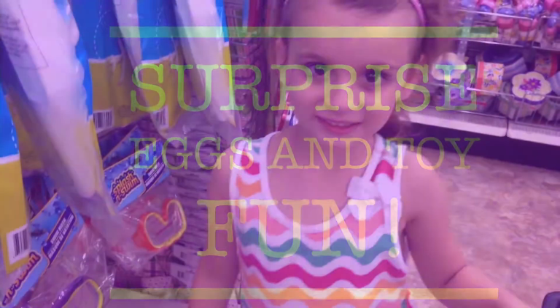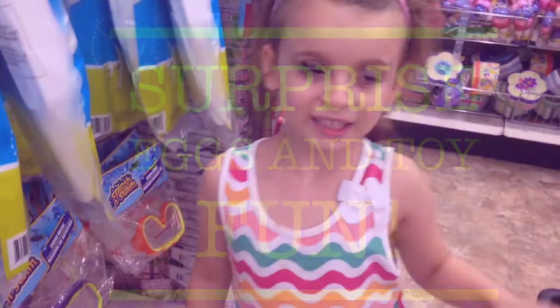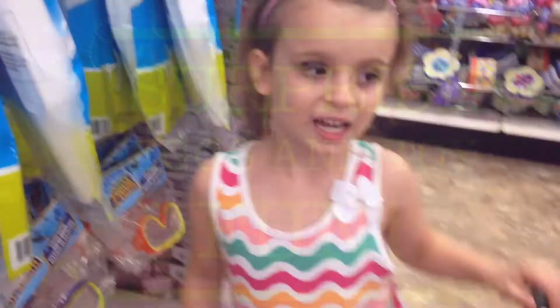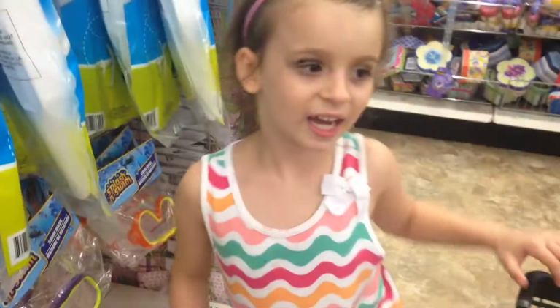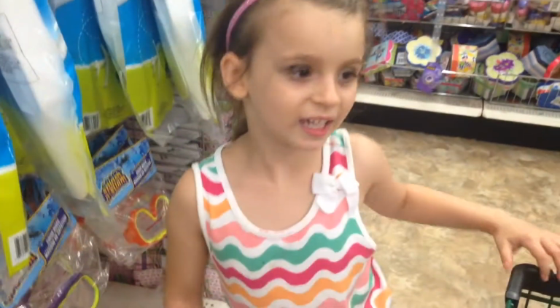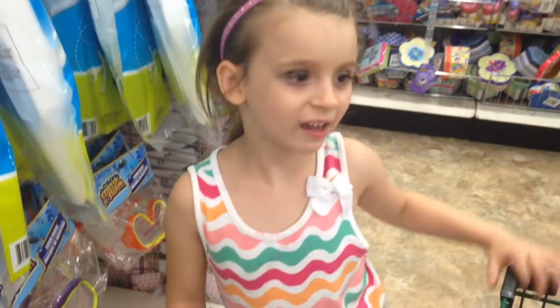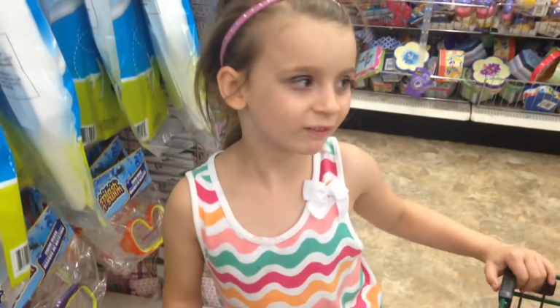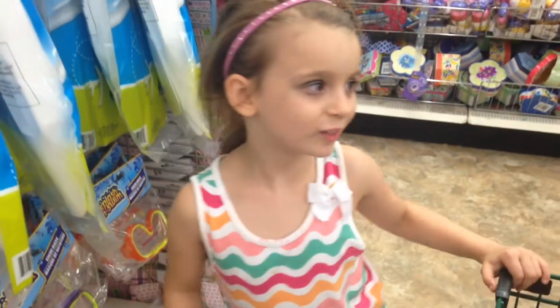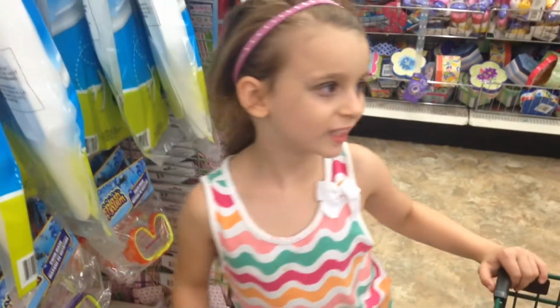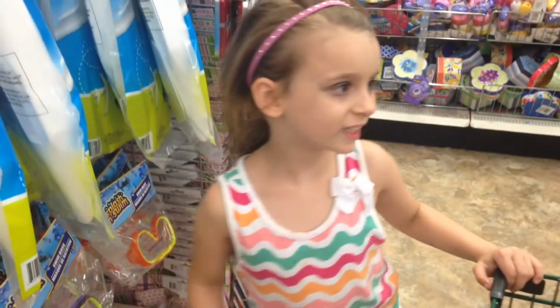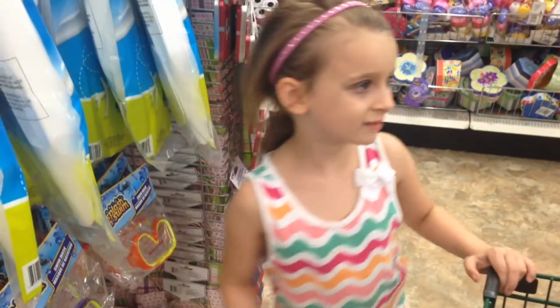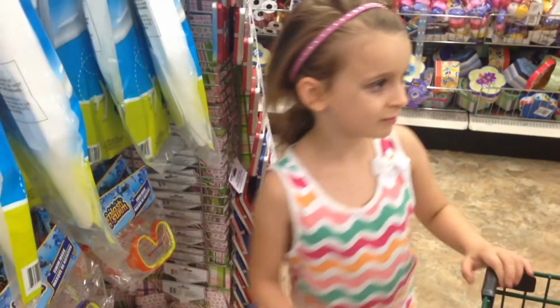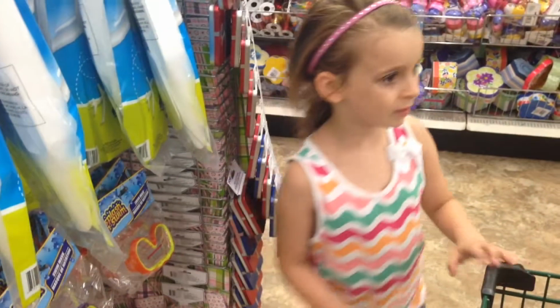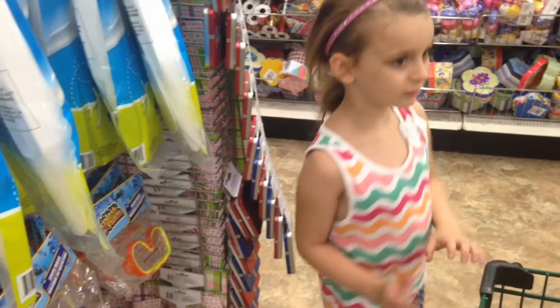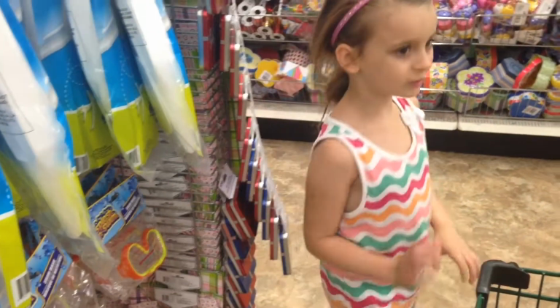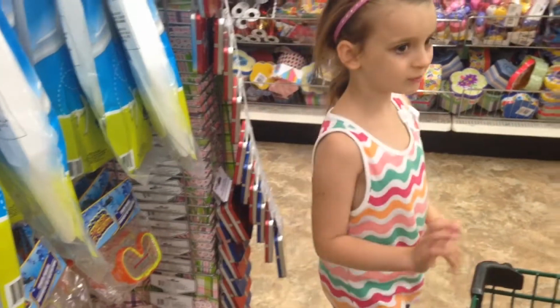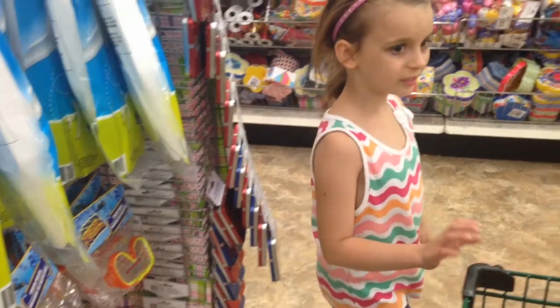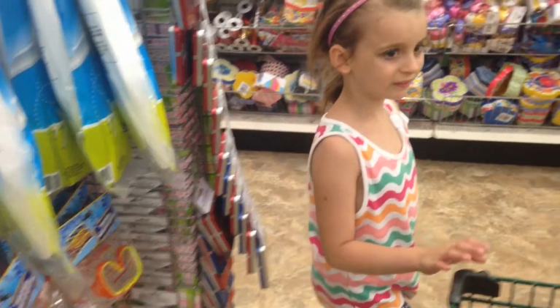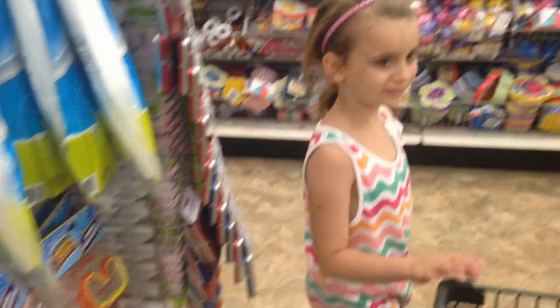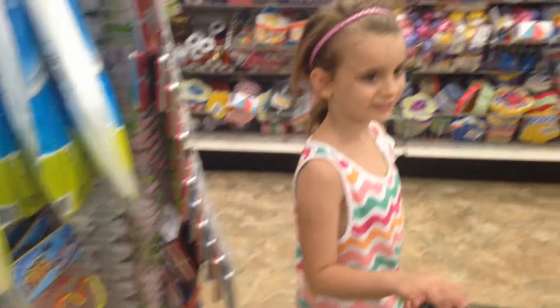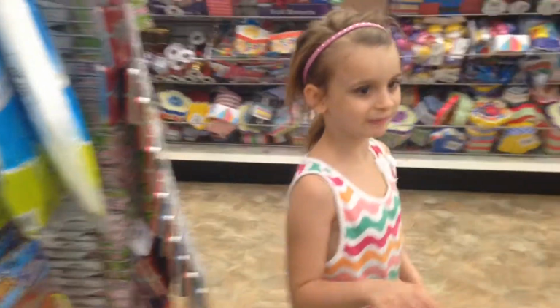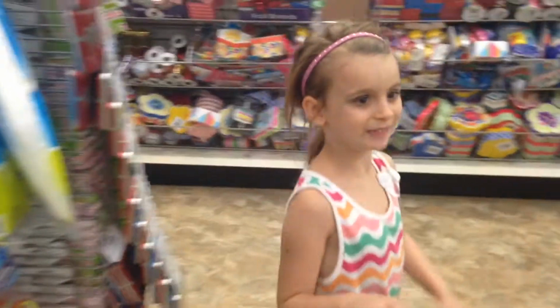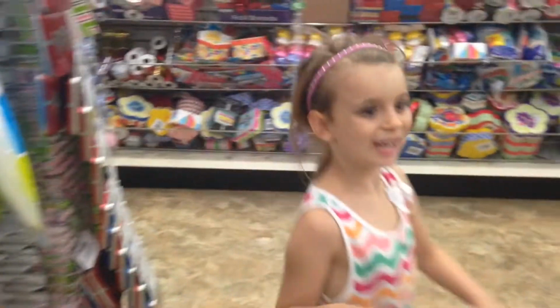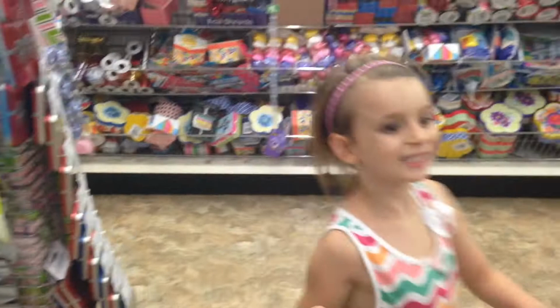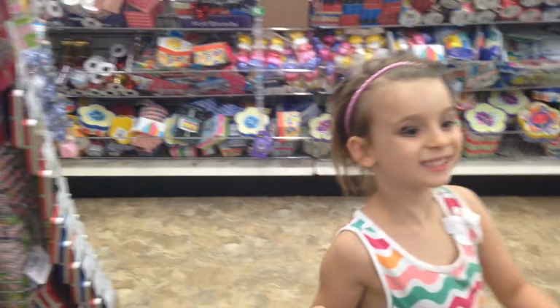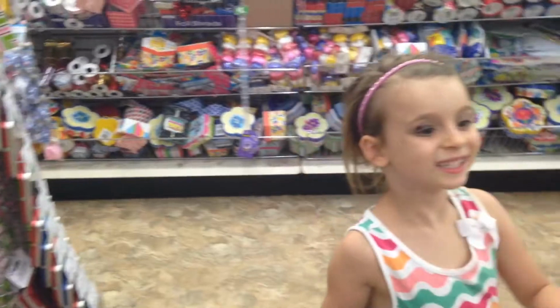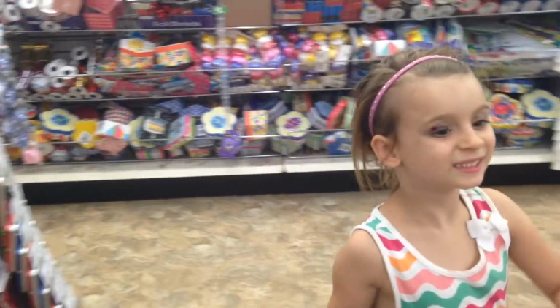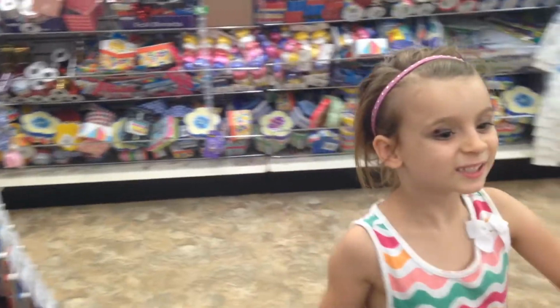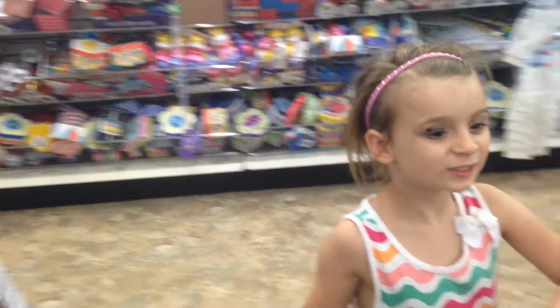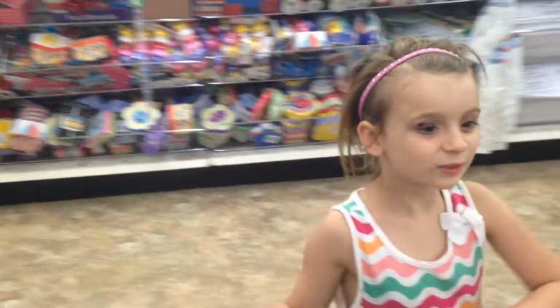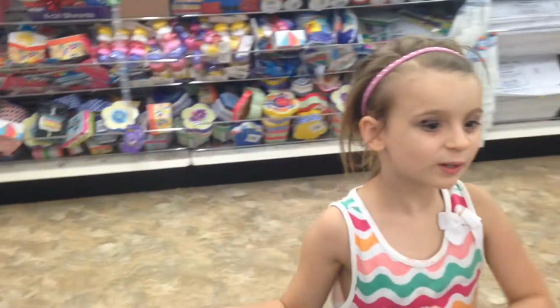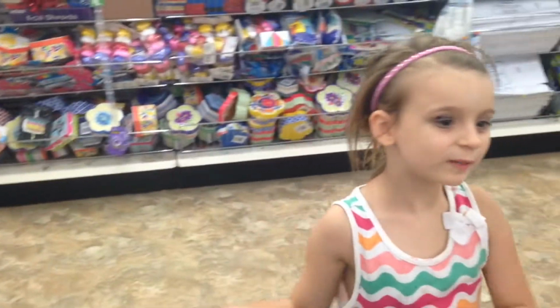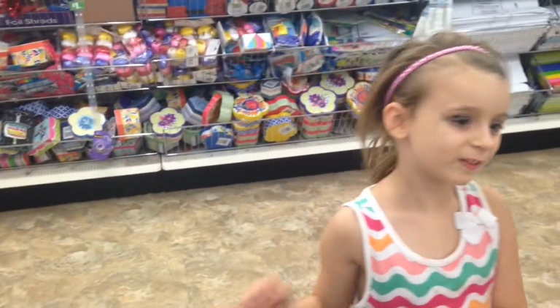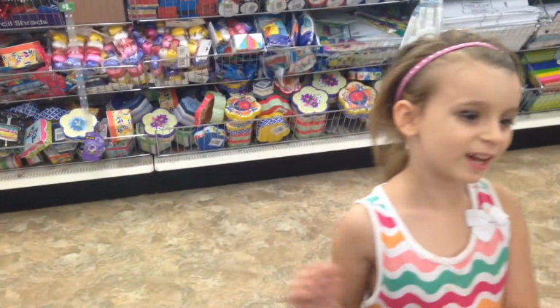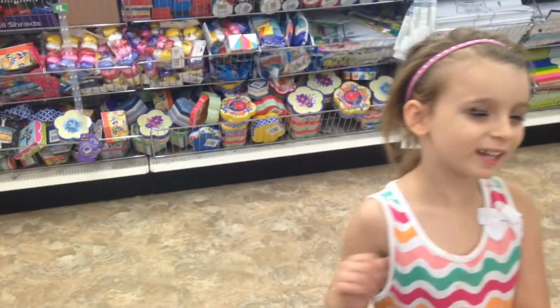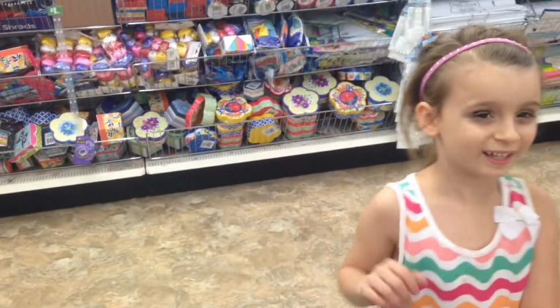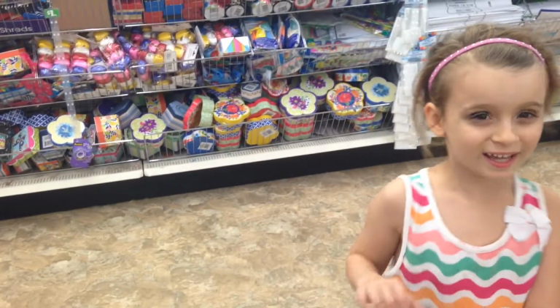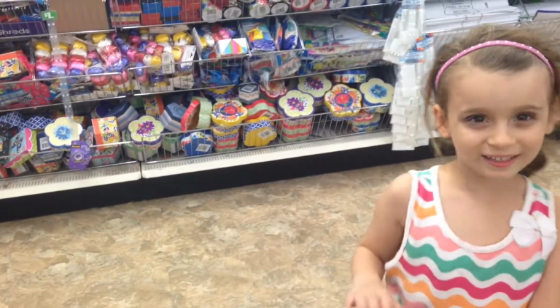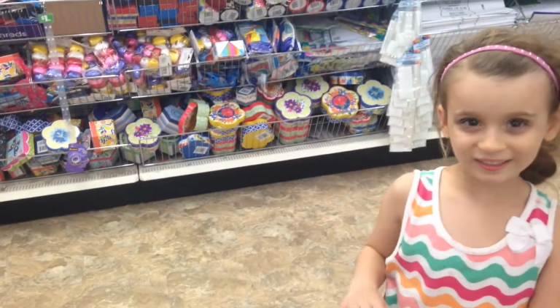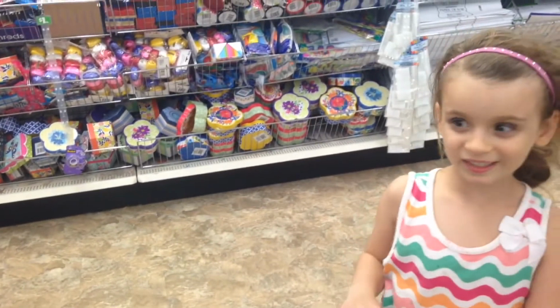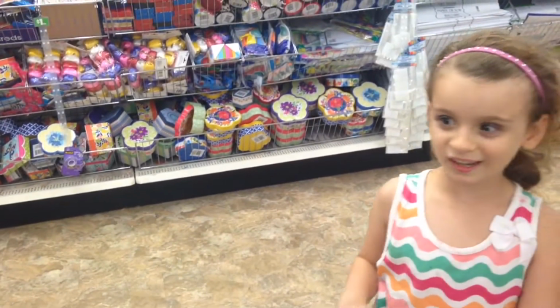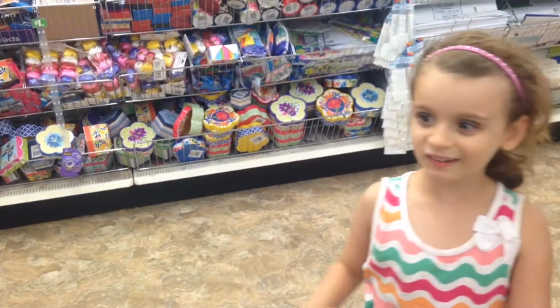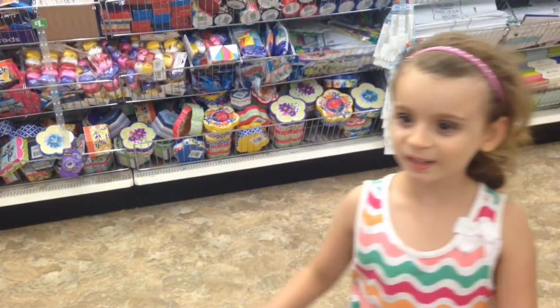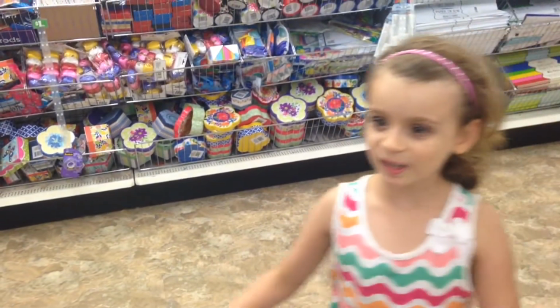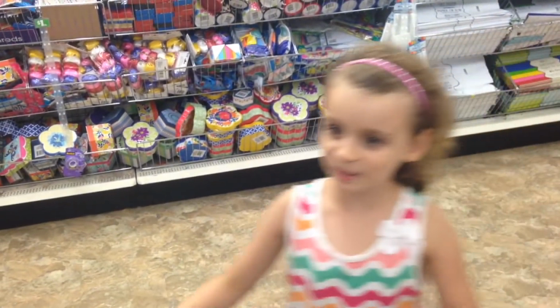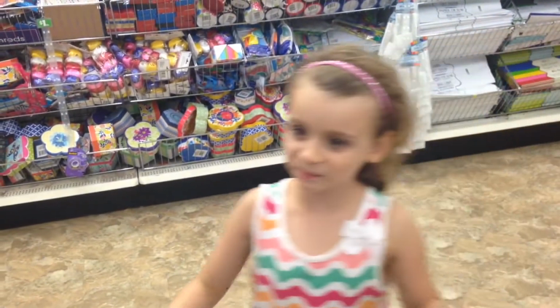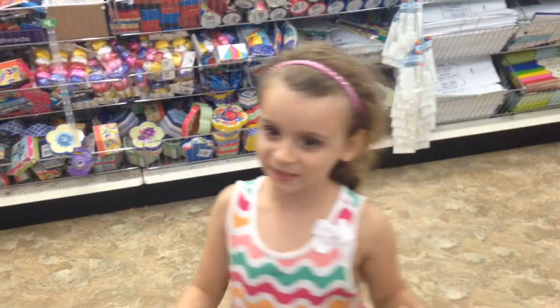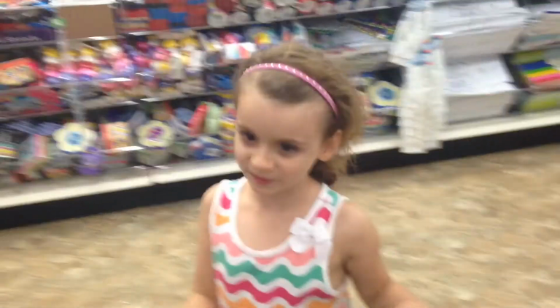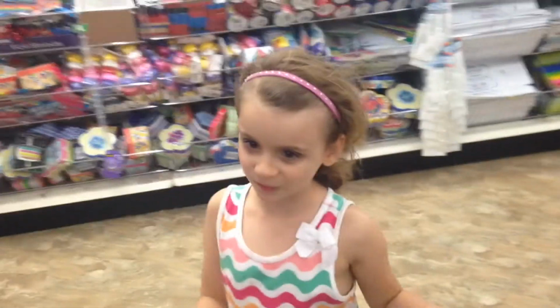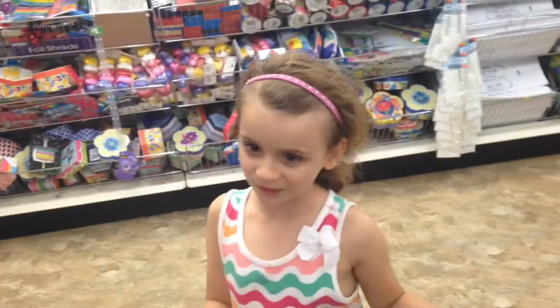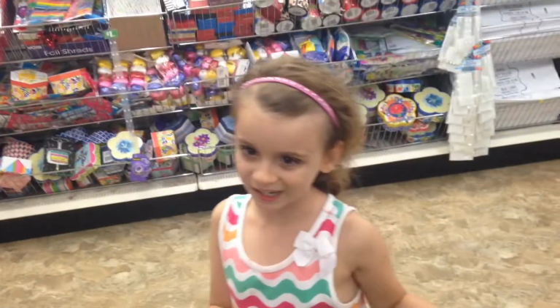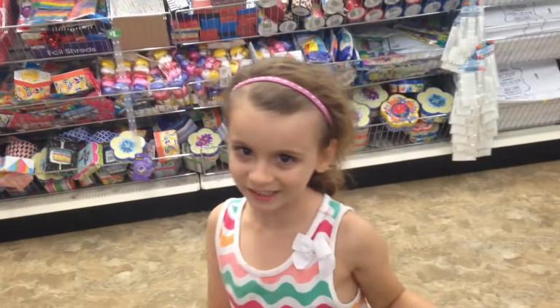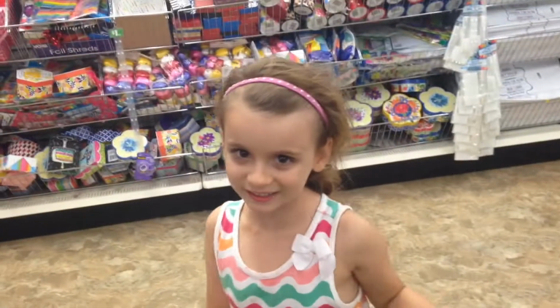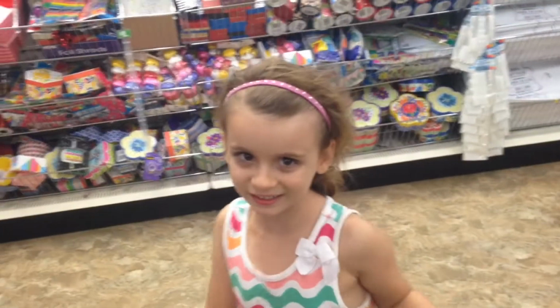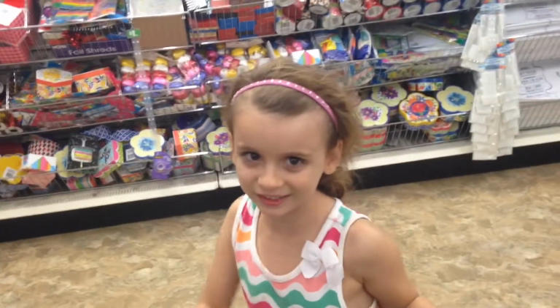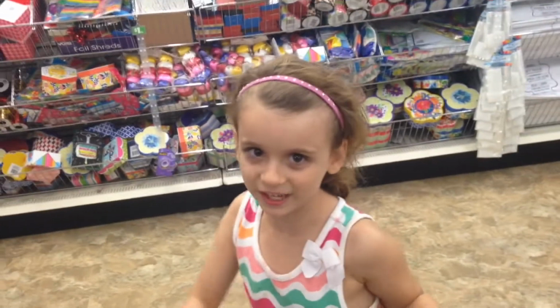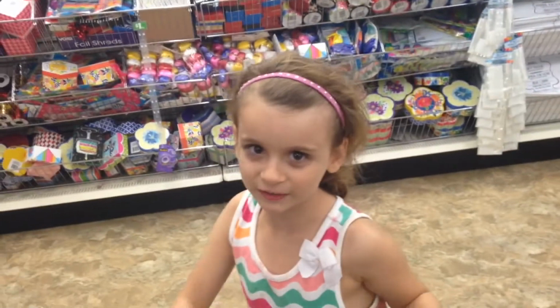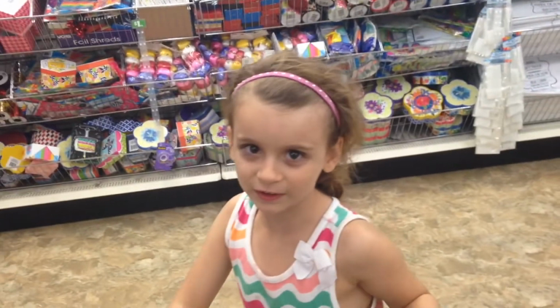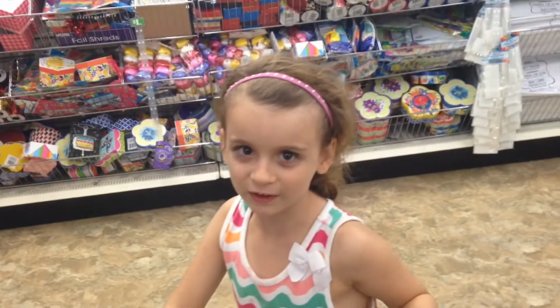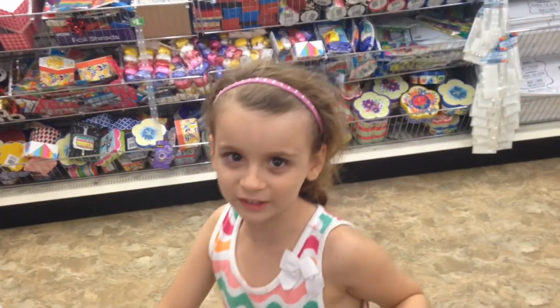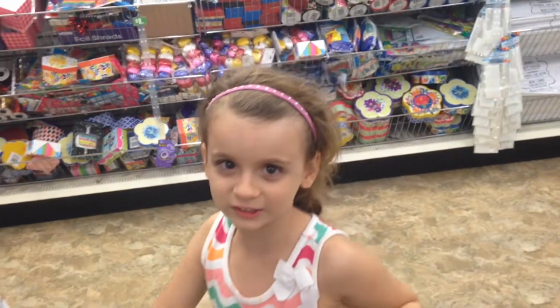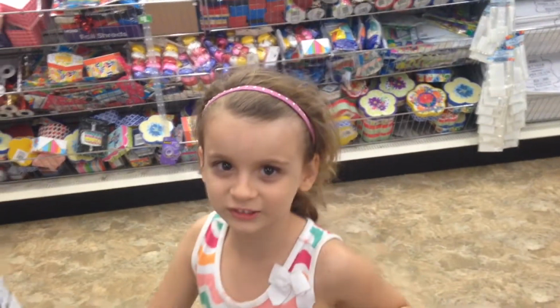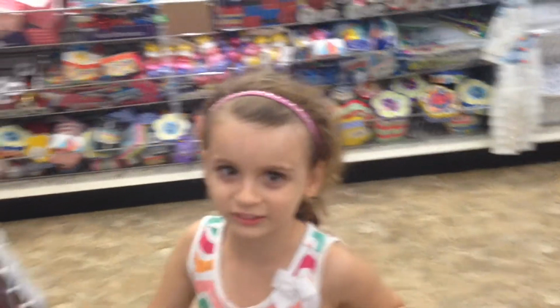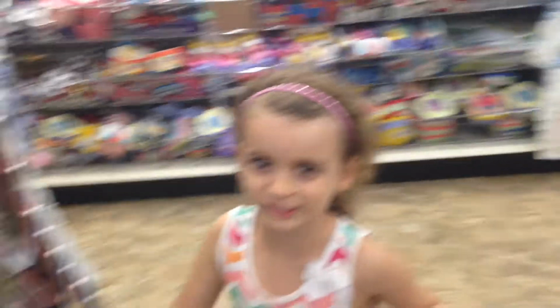Hi everyone, it's Mommy and Mia from Fredericks and Toy Fun. Today we're going to be toy hunting at Dollar Tree.